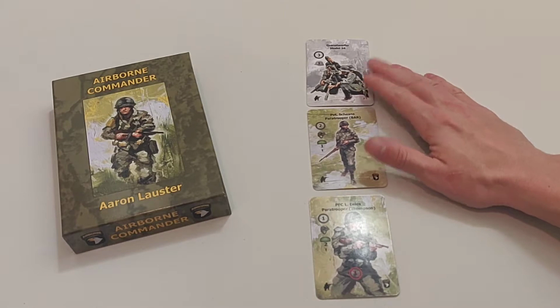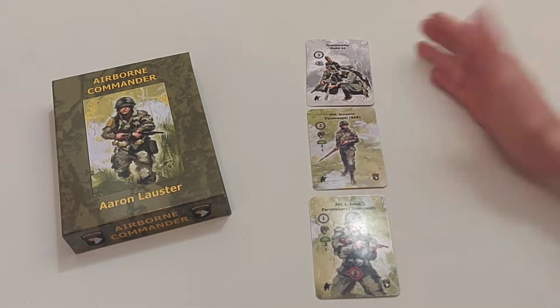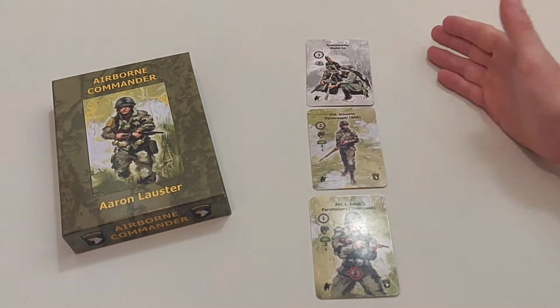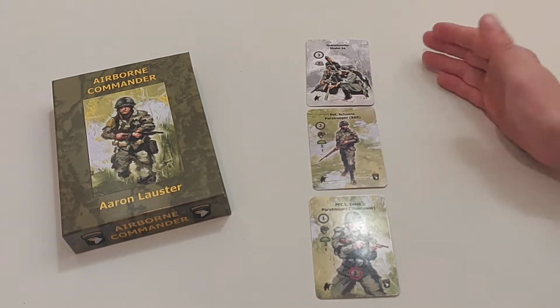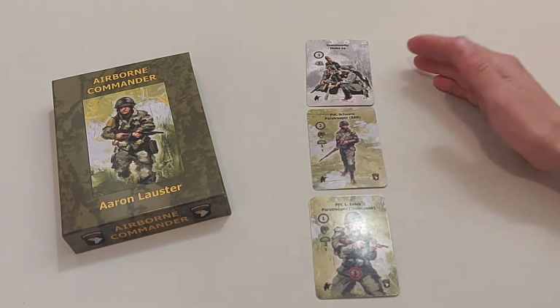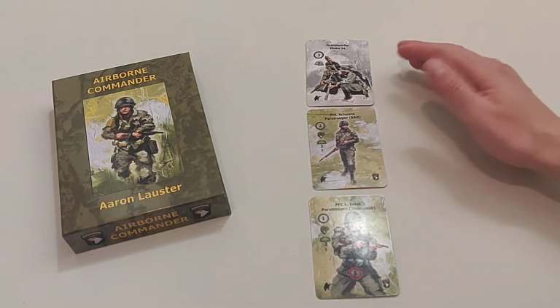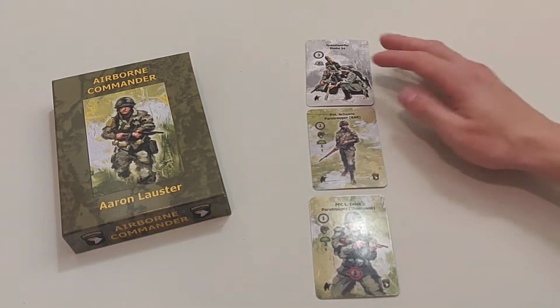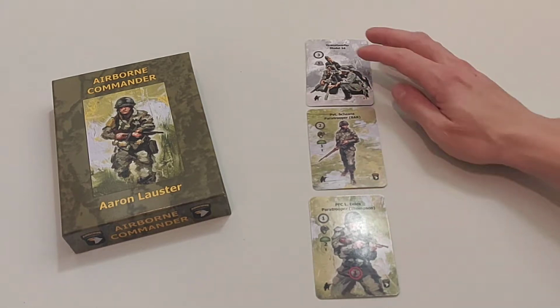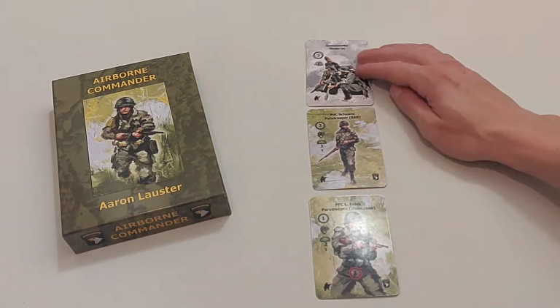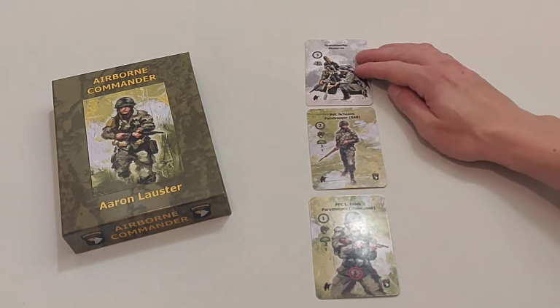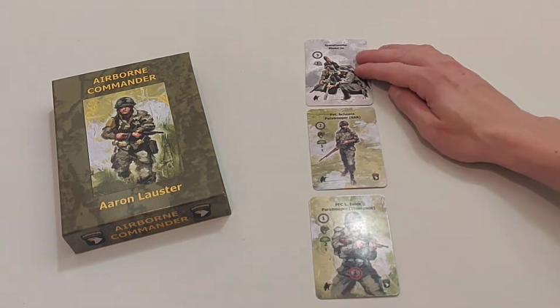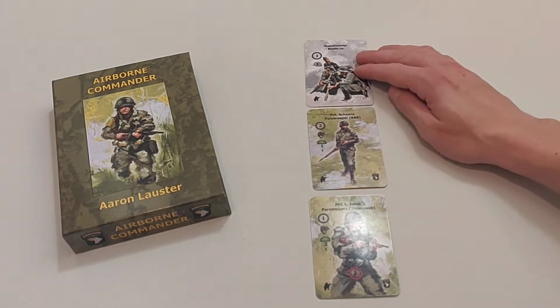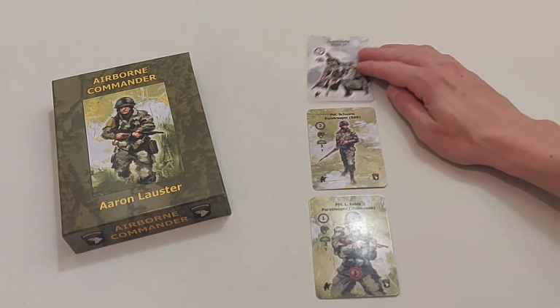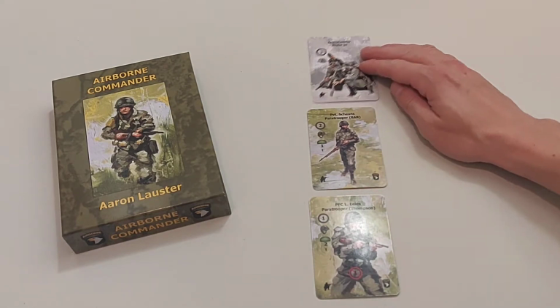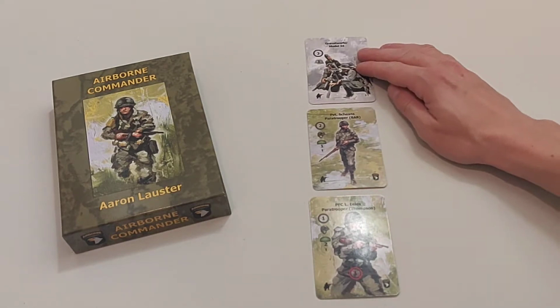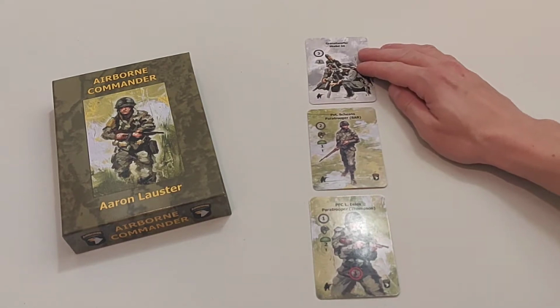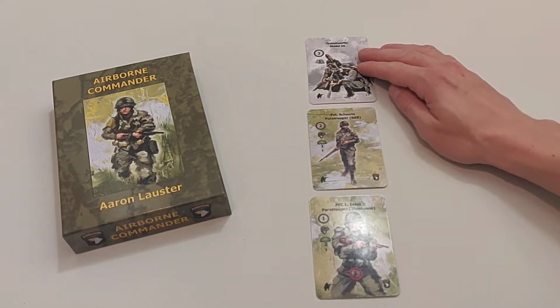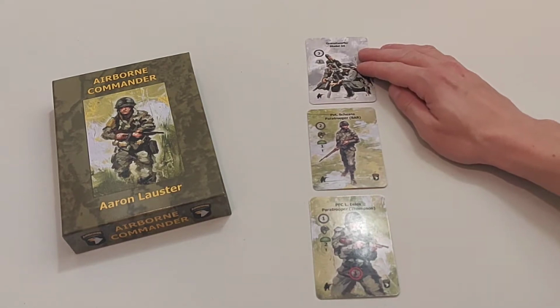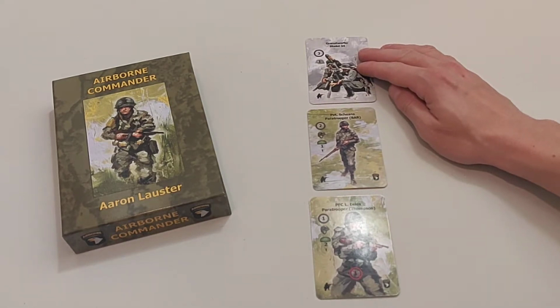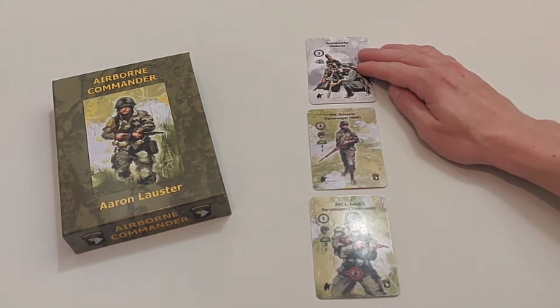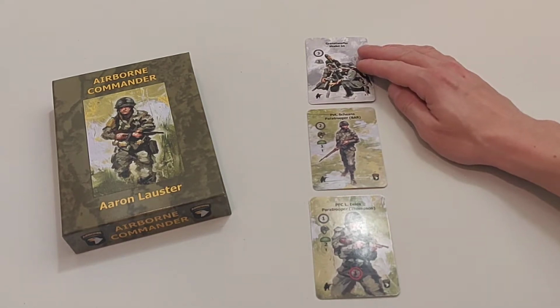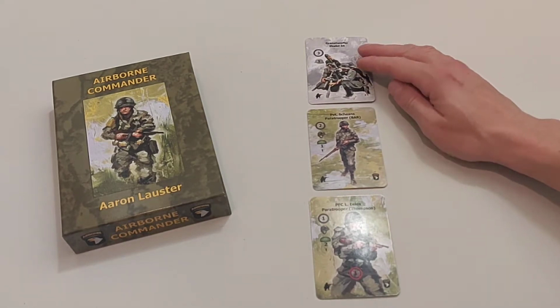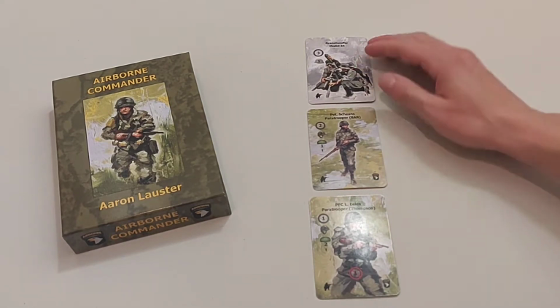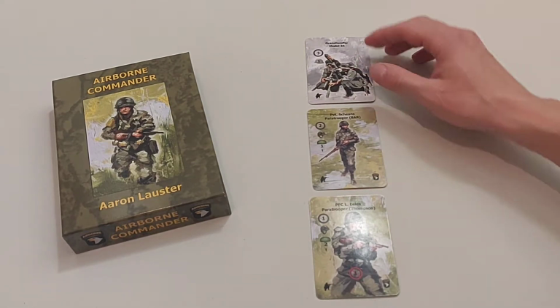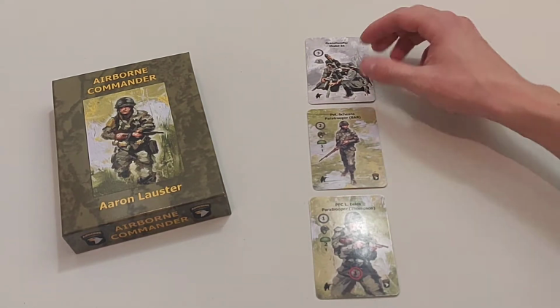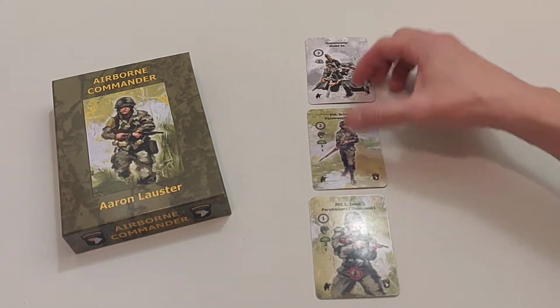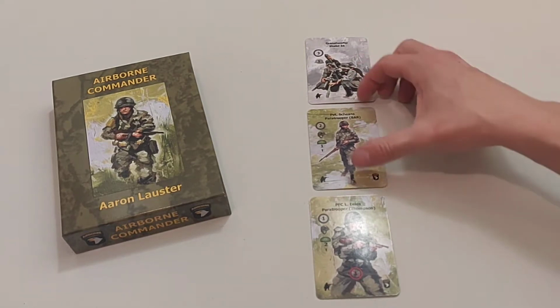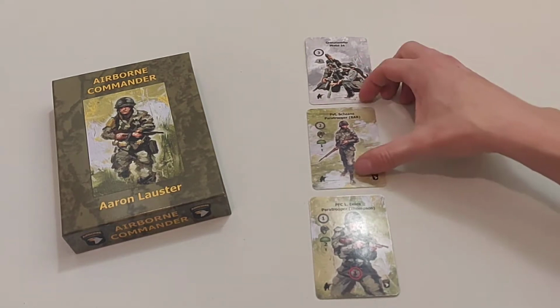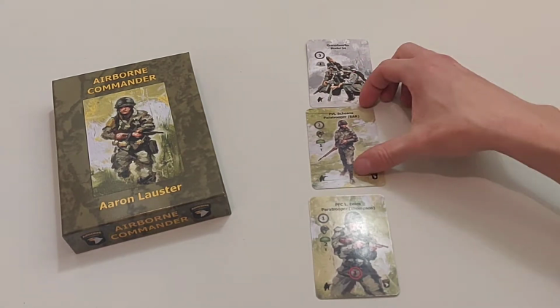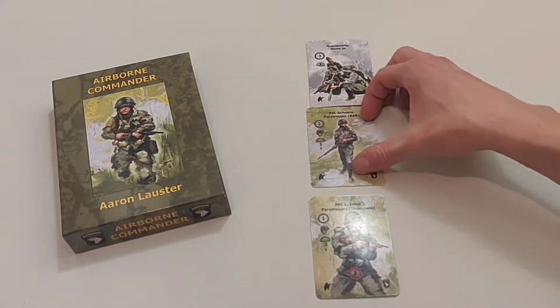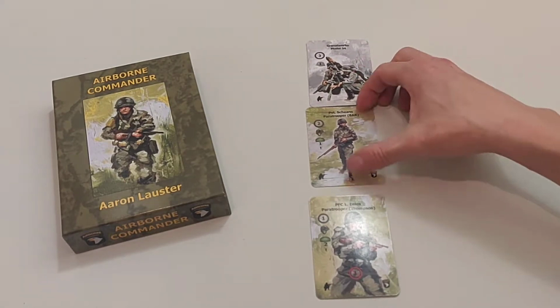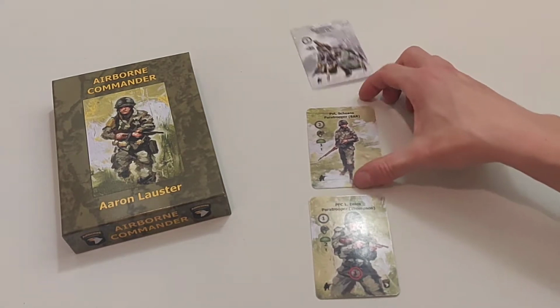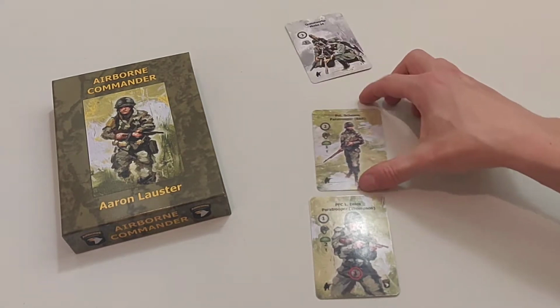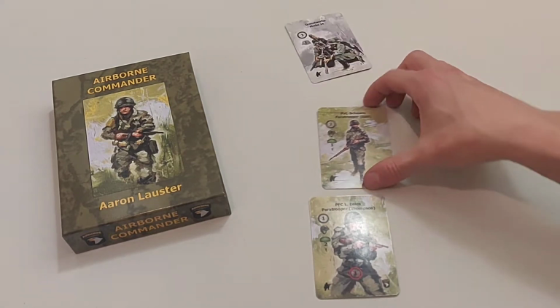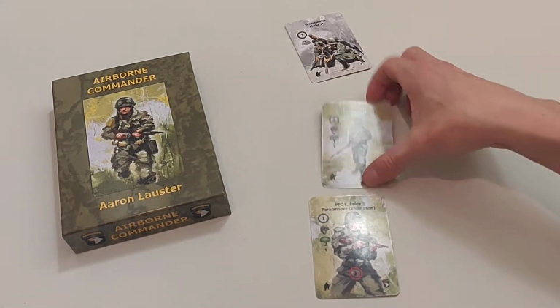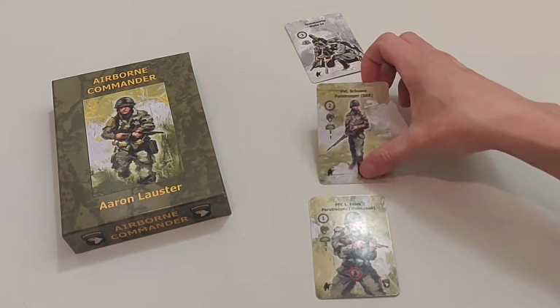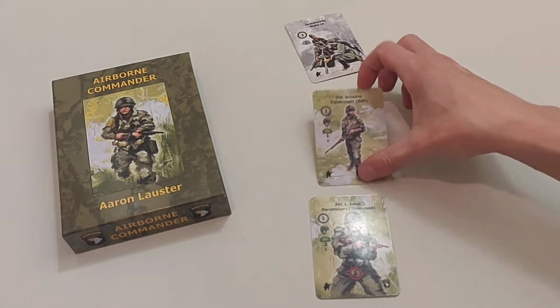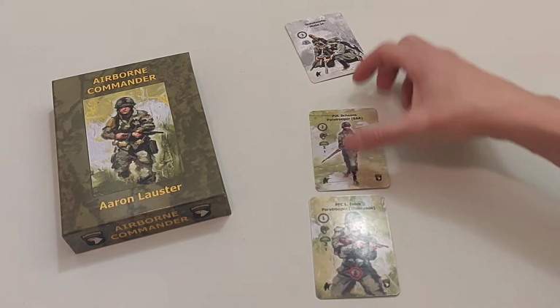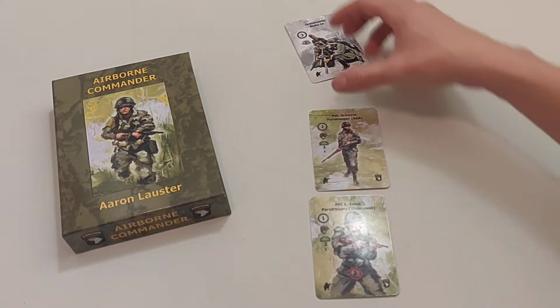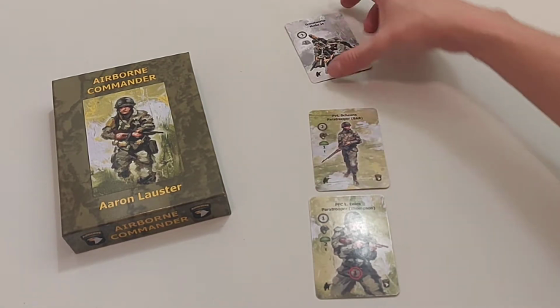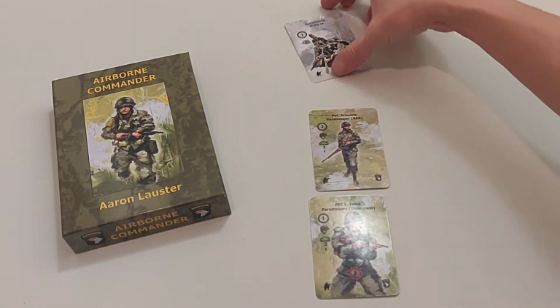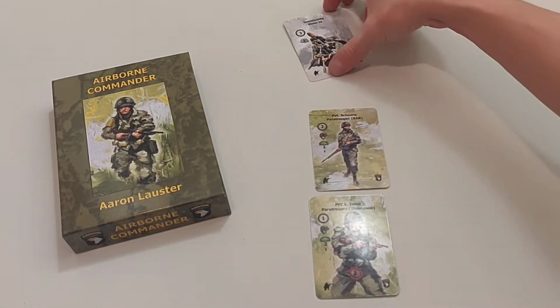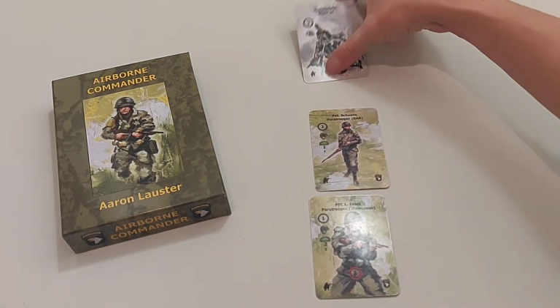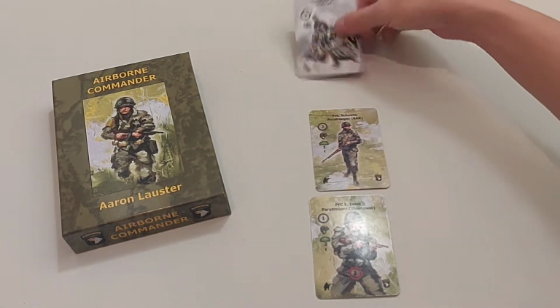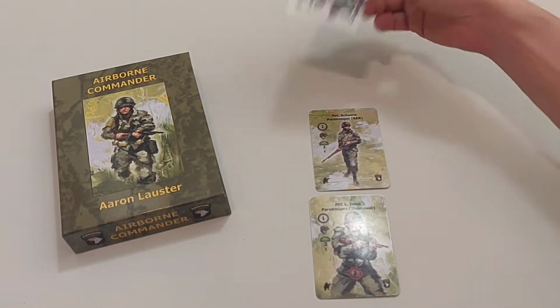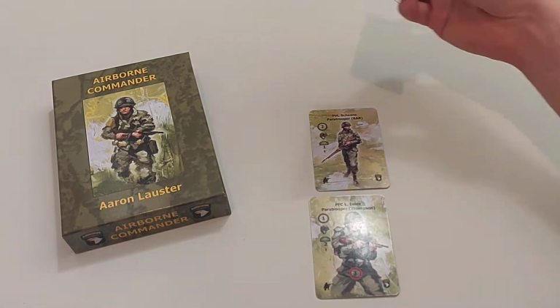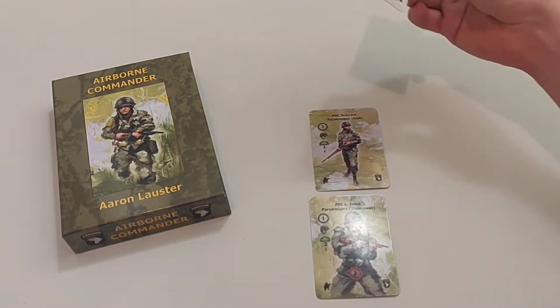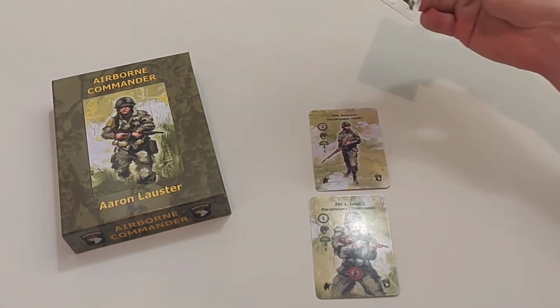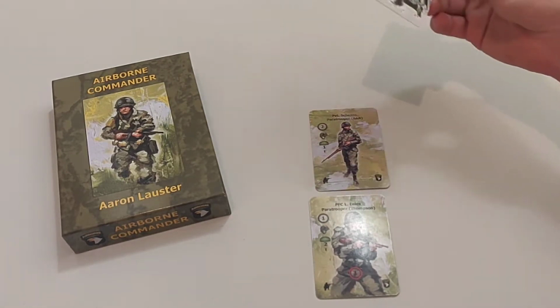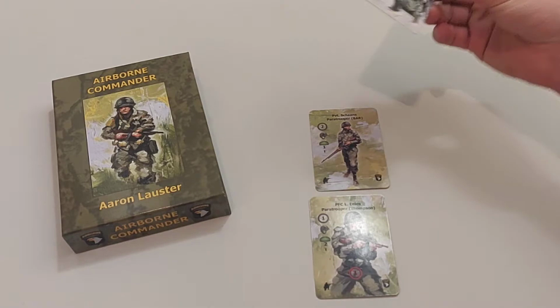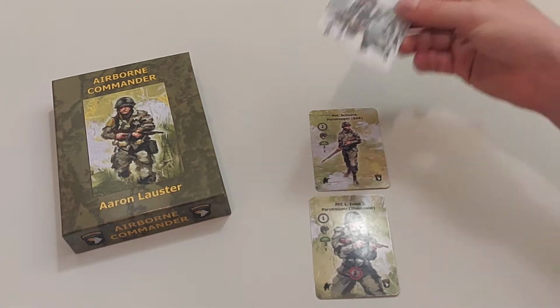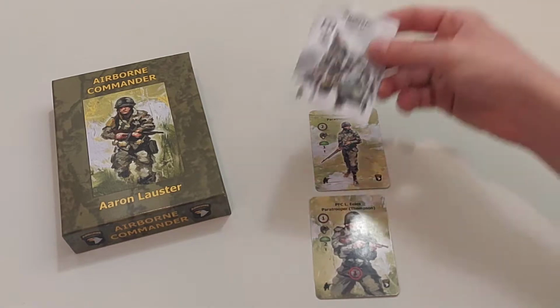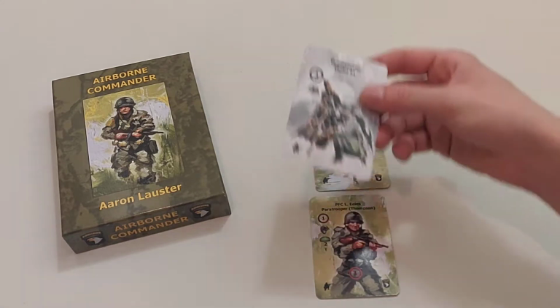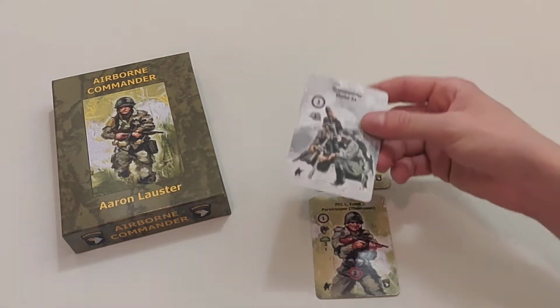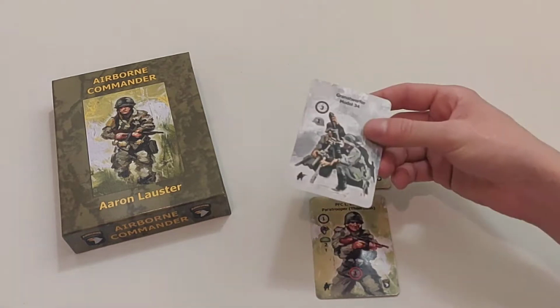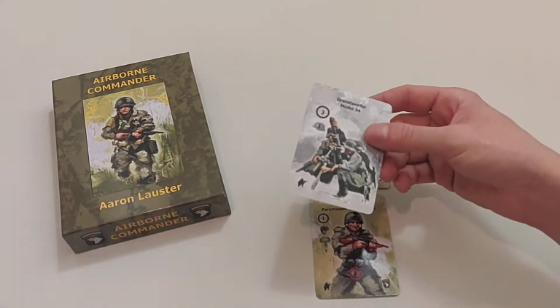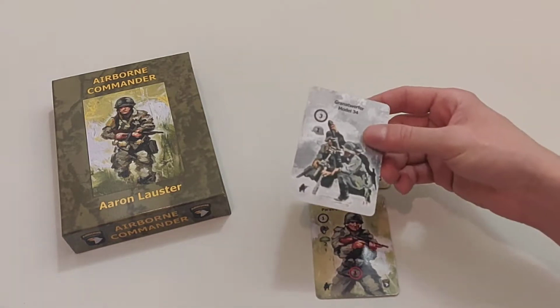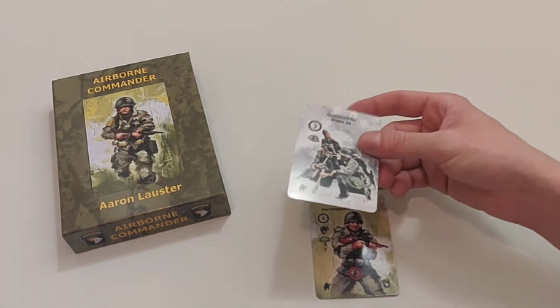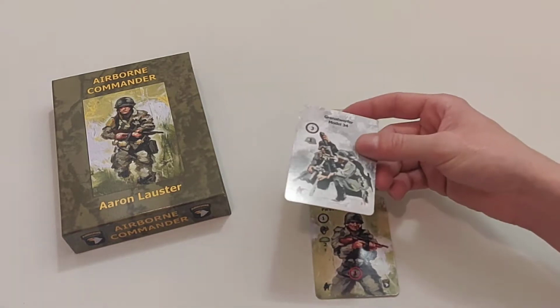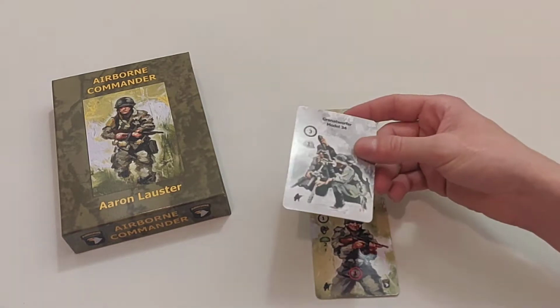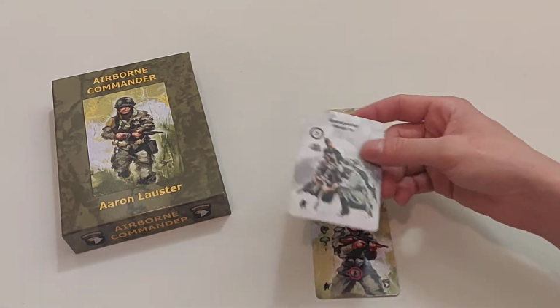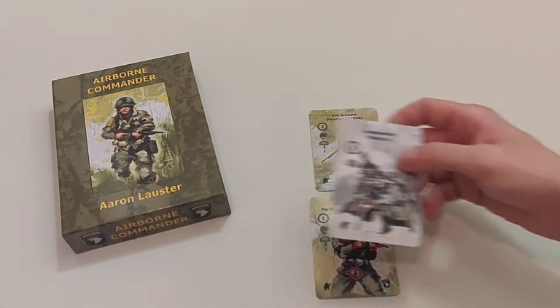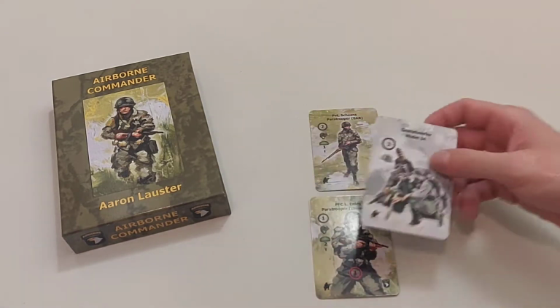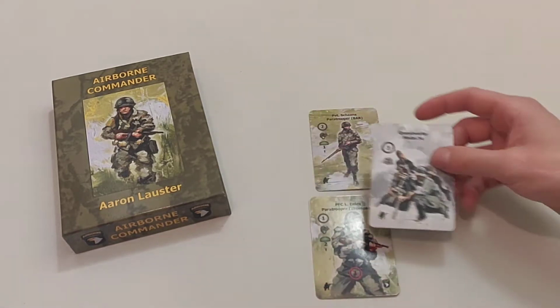So go ahead and use one unit just to suppress the mortar — the mortar will not be able to return fire. Then he's killed by the private. Nice, I score half a point.